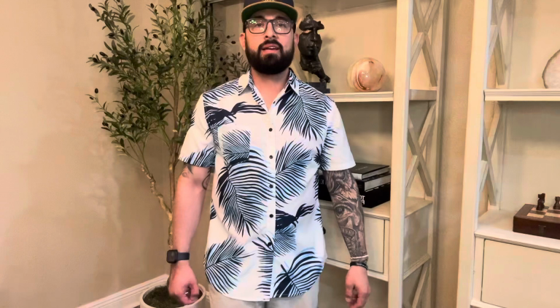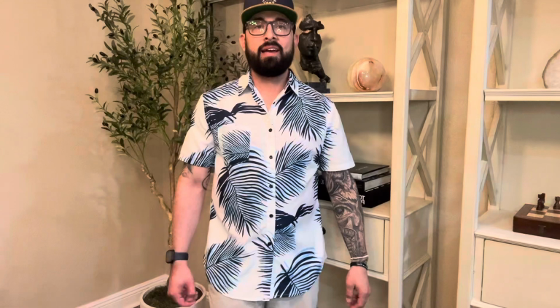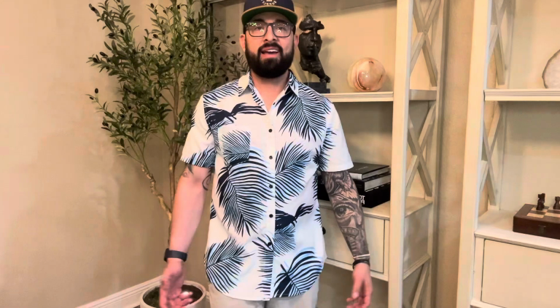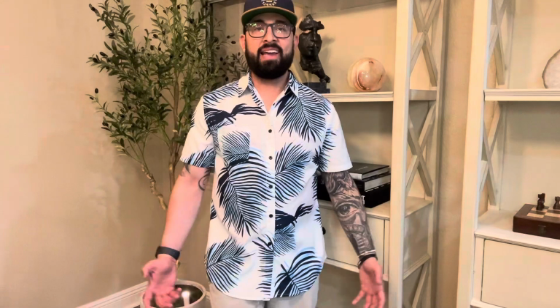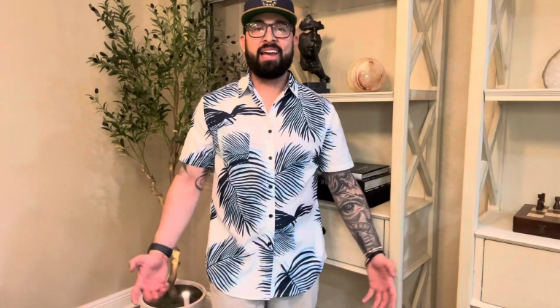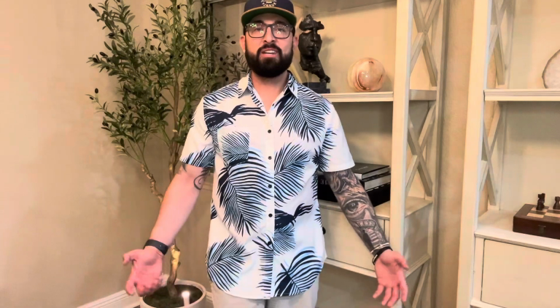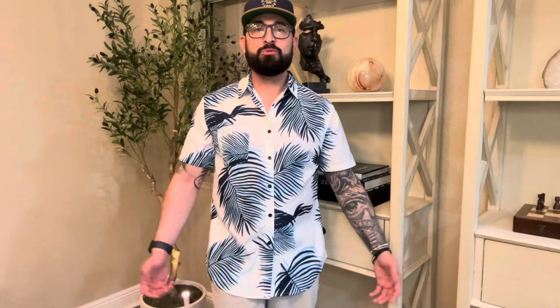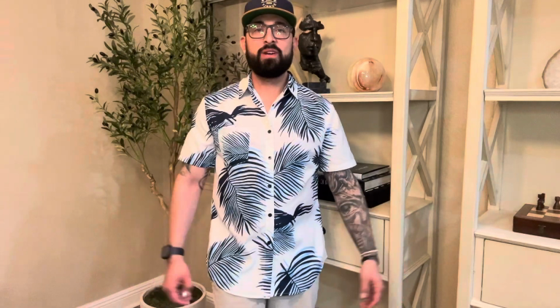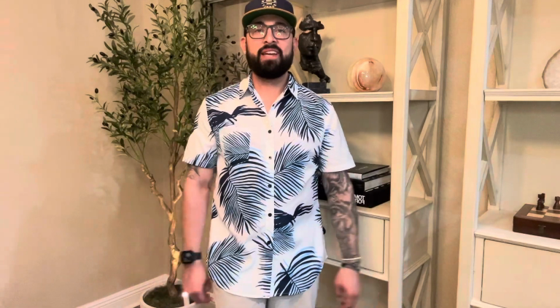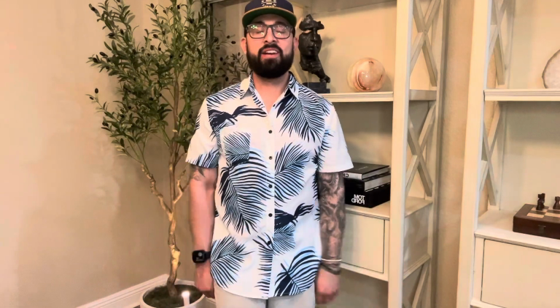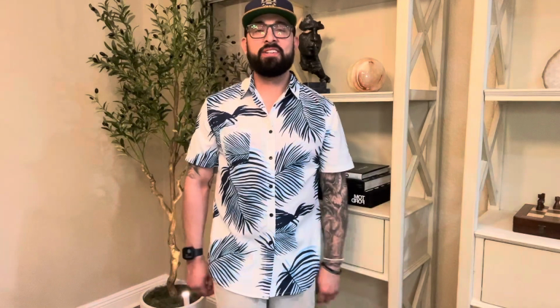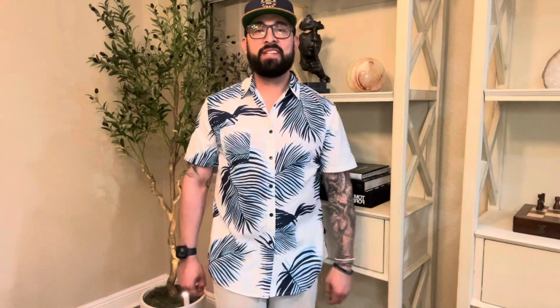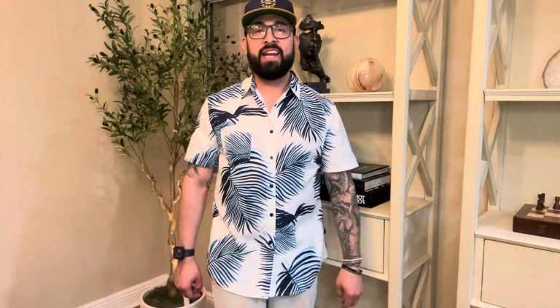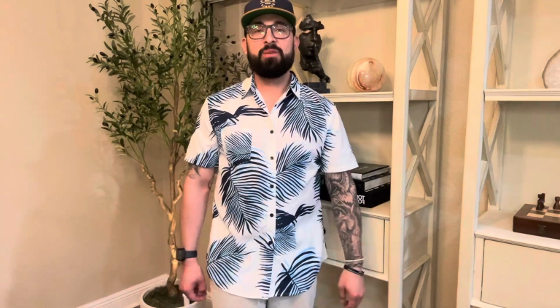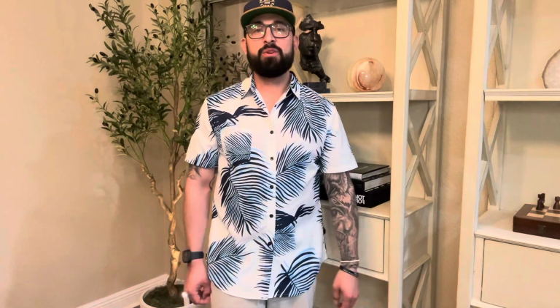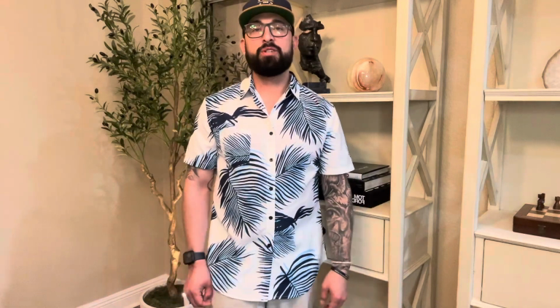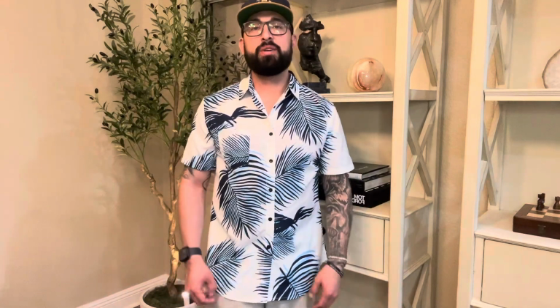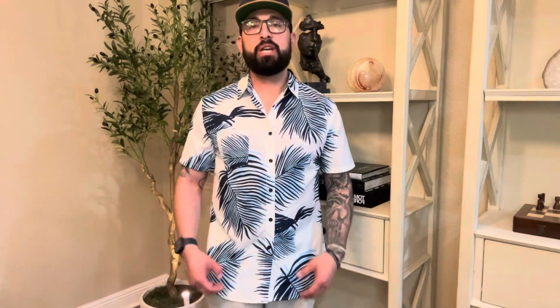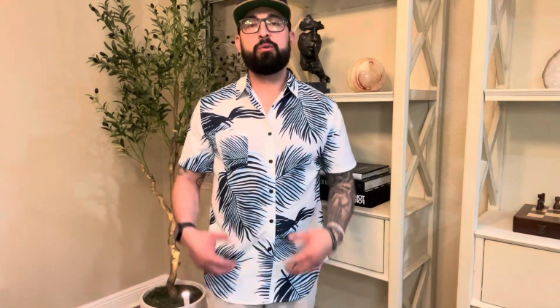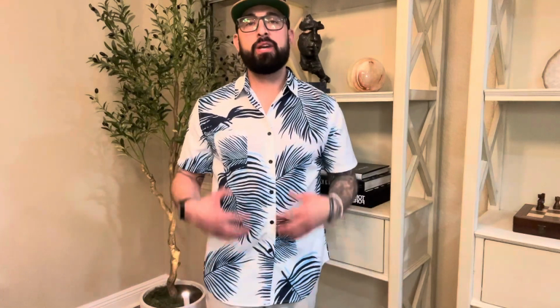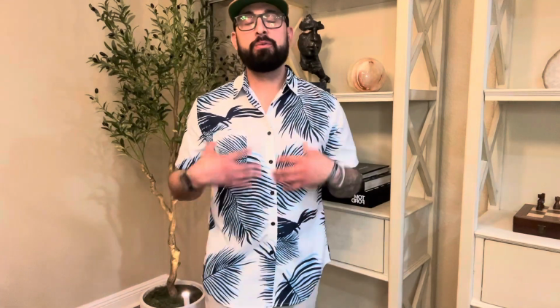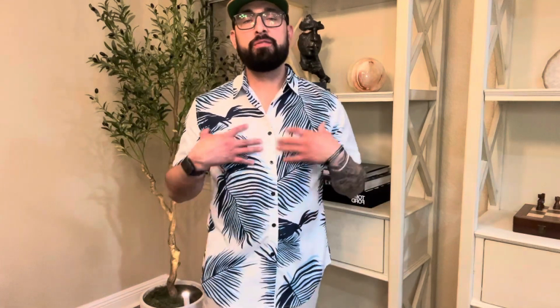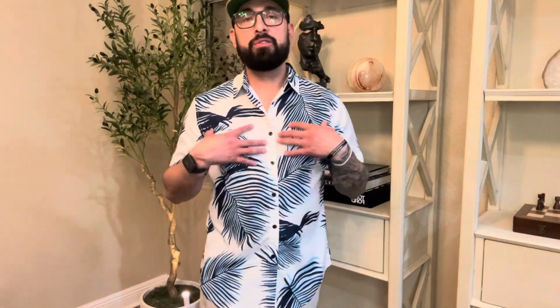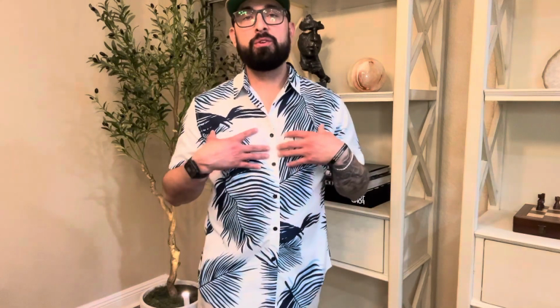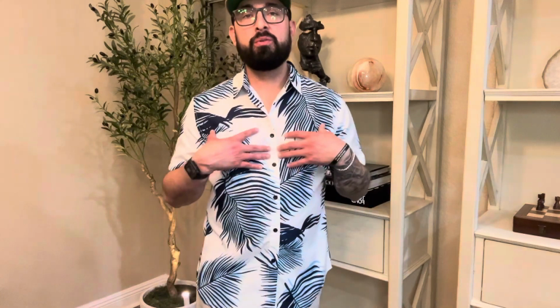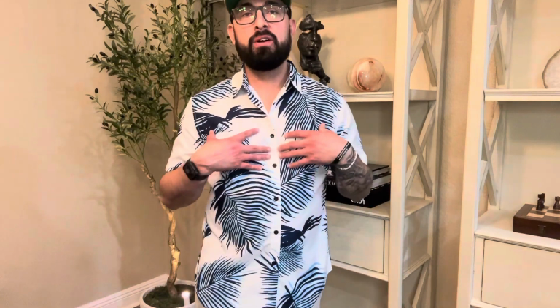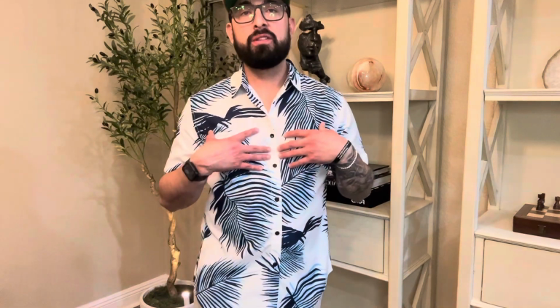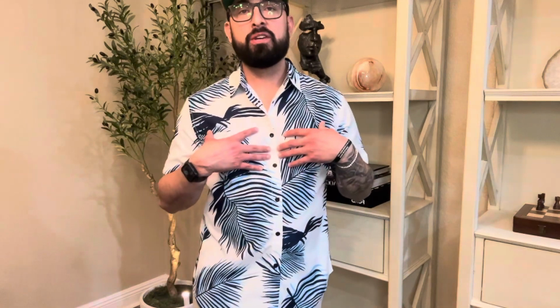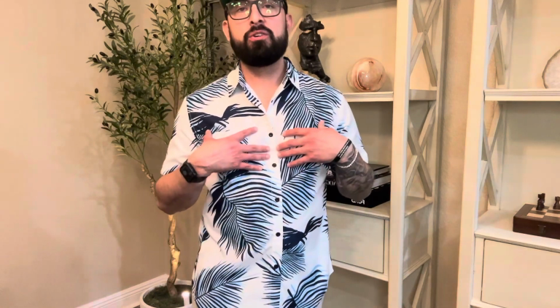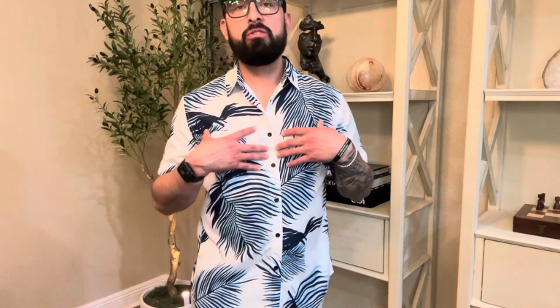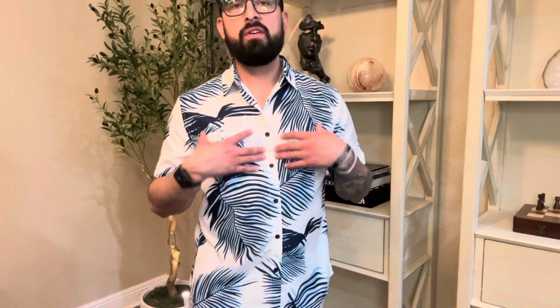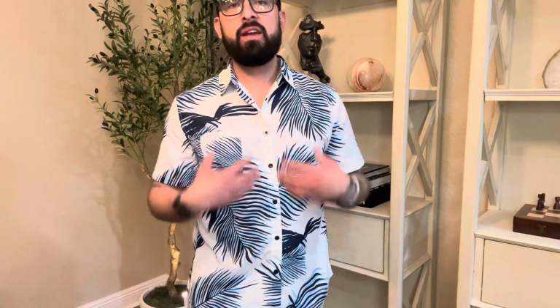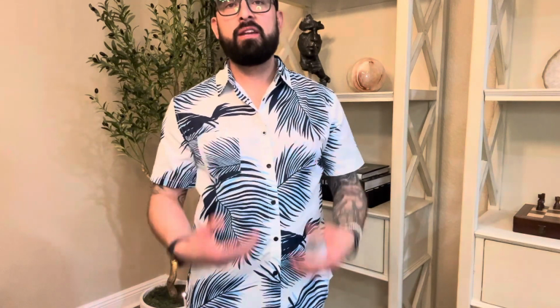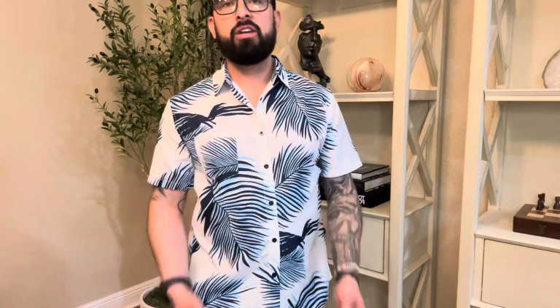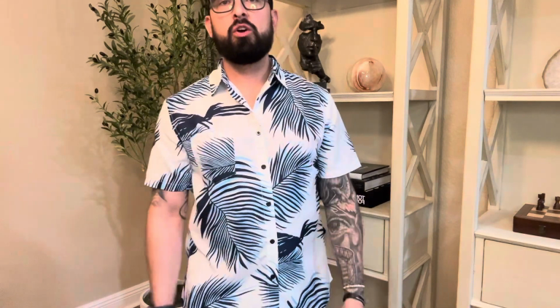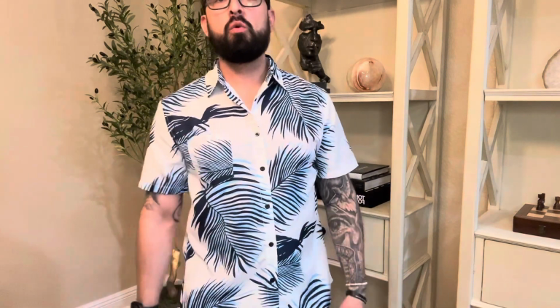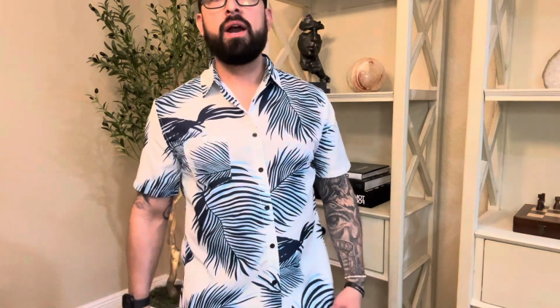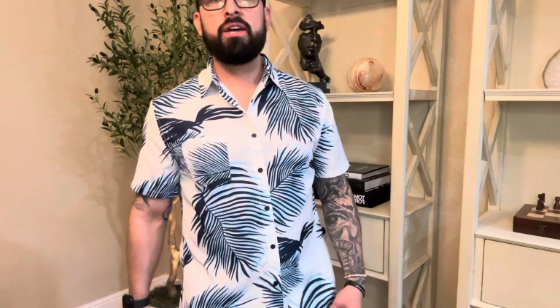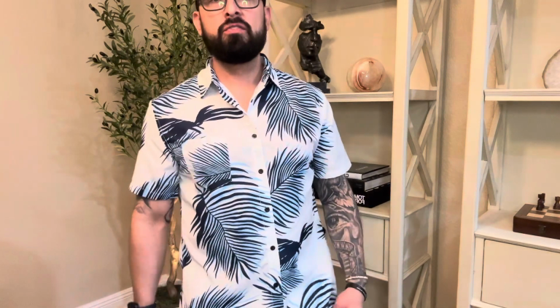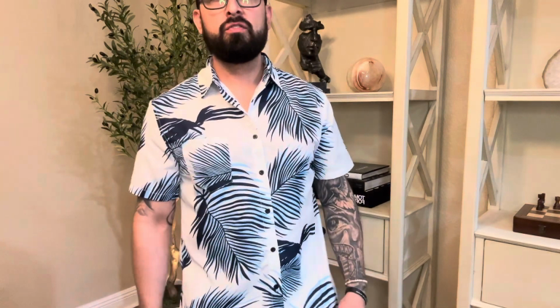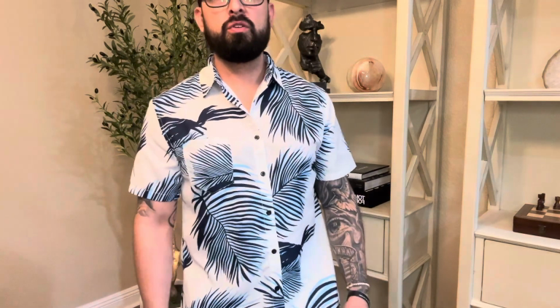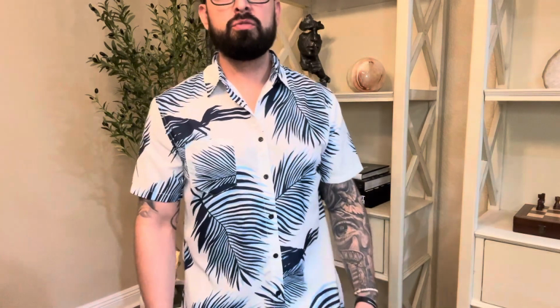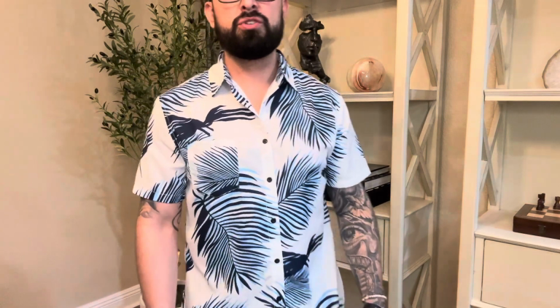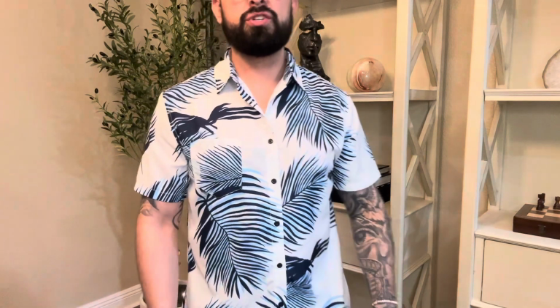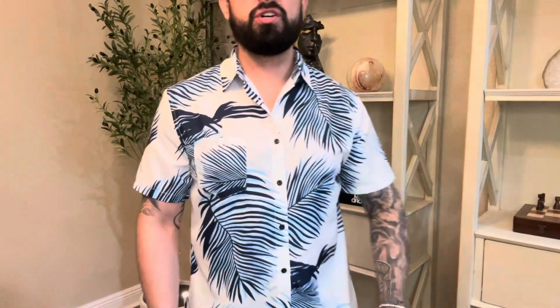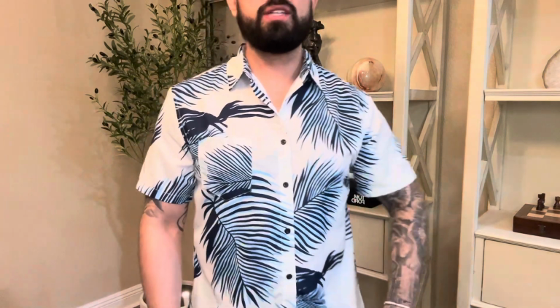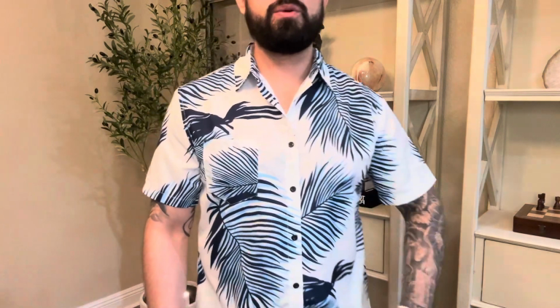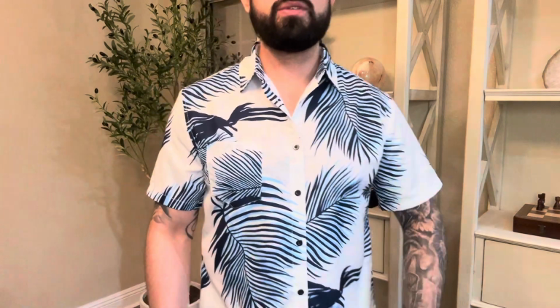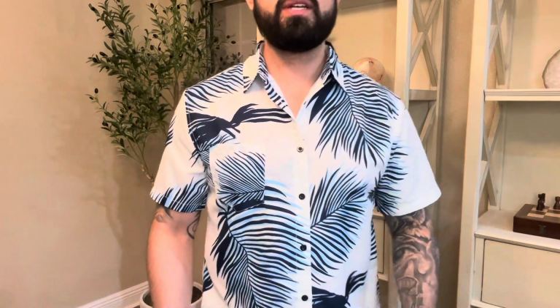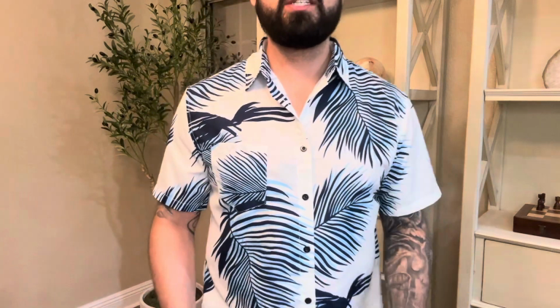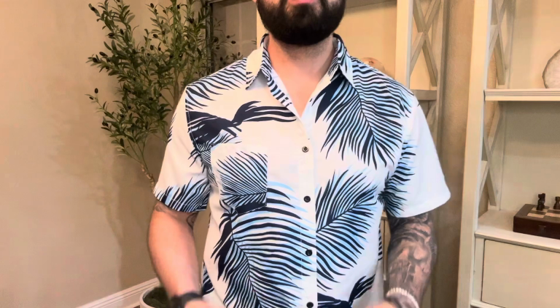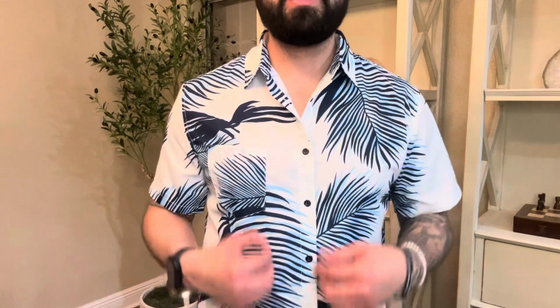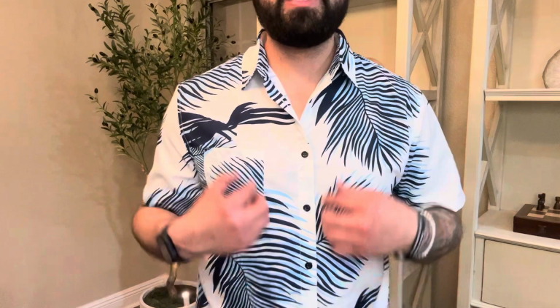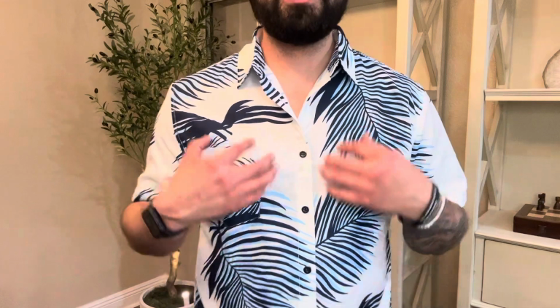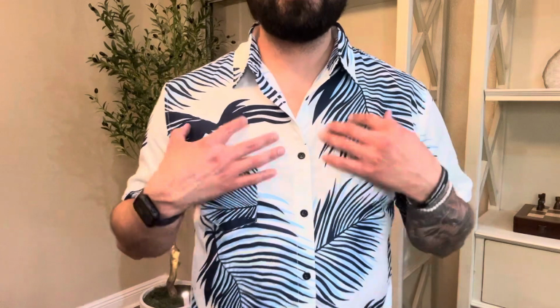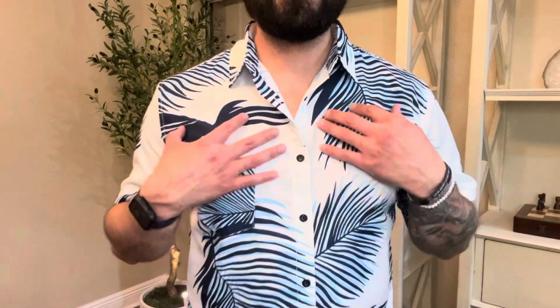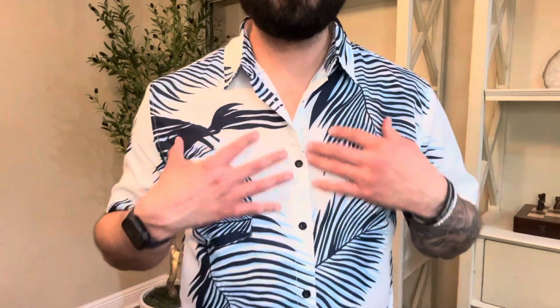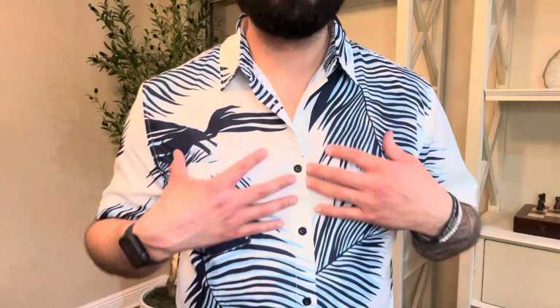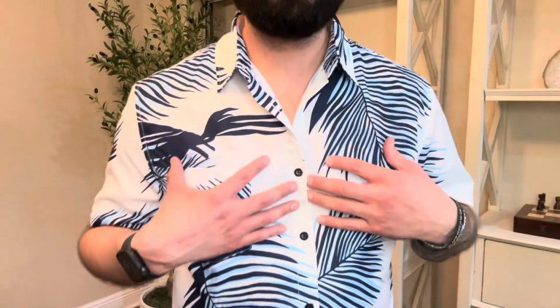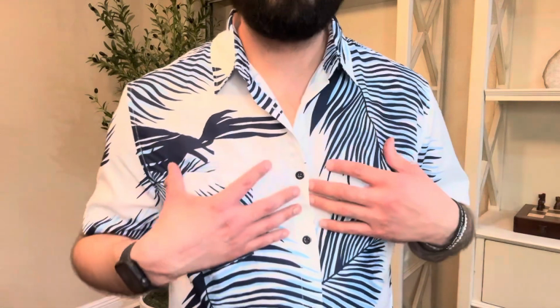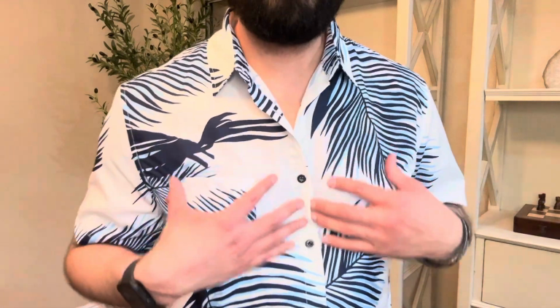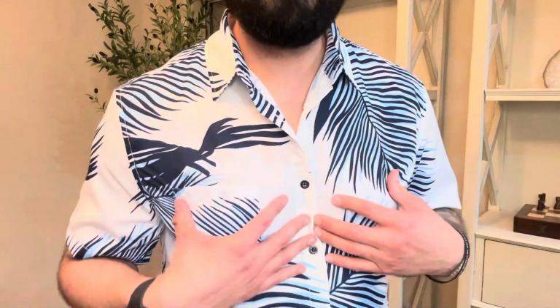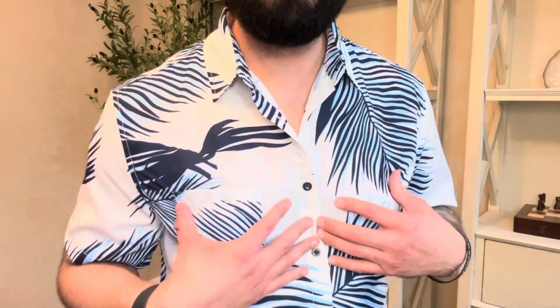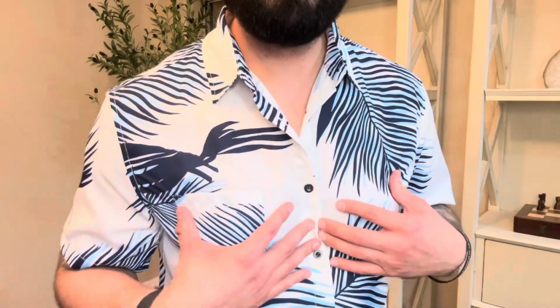Hey guys, Rick here. Today I want to do a quick review on the Kufandi Hawaiian Floral Shirt that was sent to me in exchange for a review.